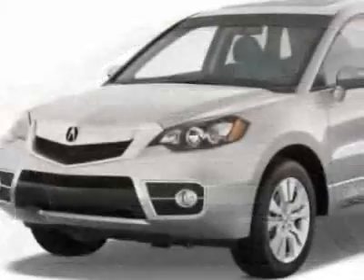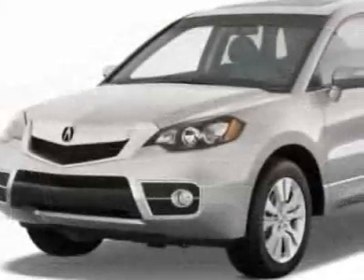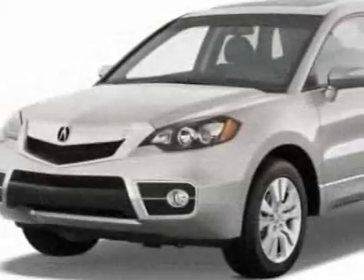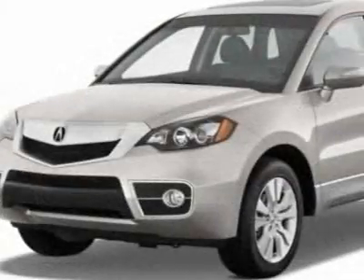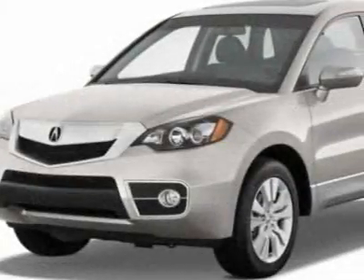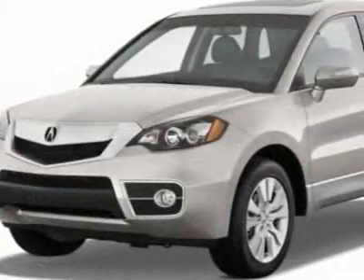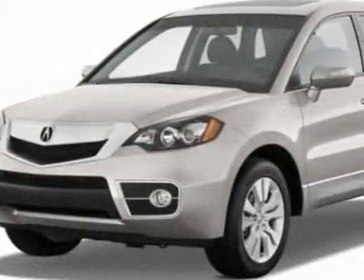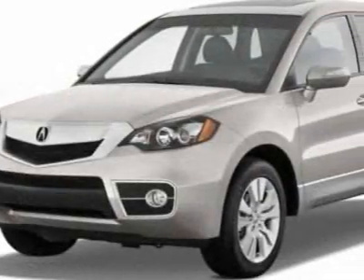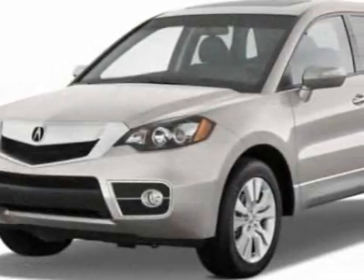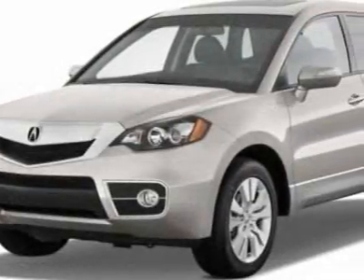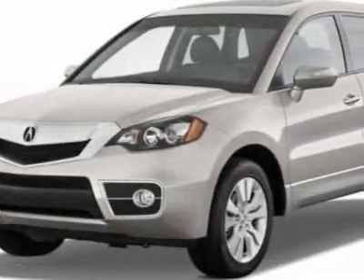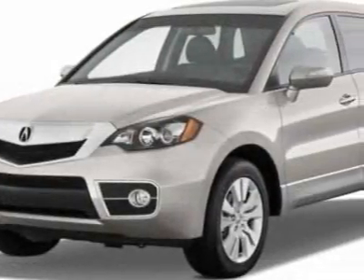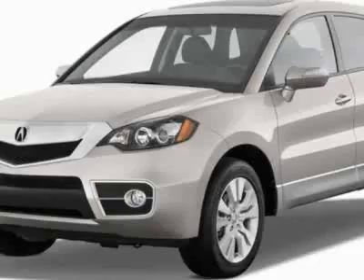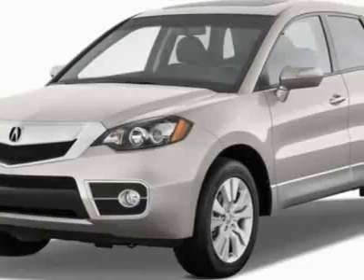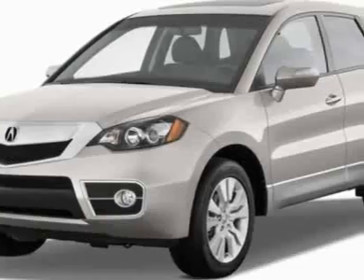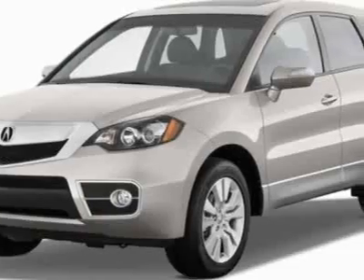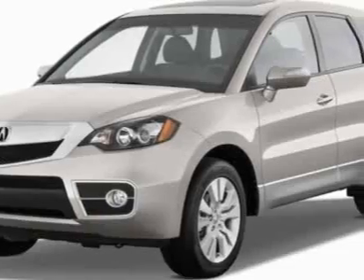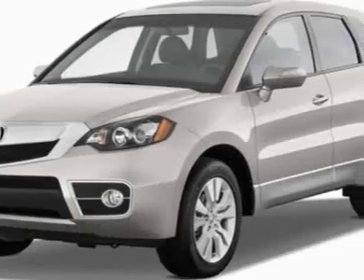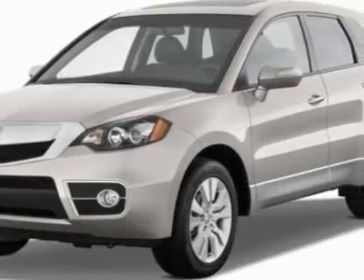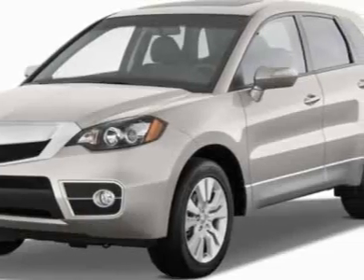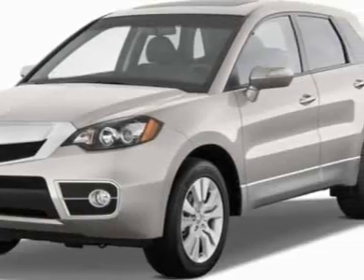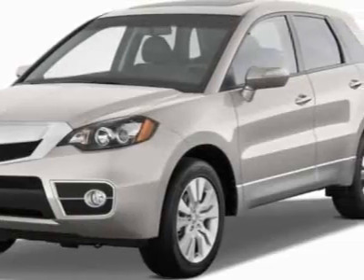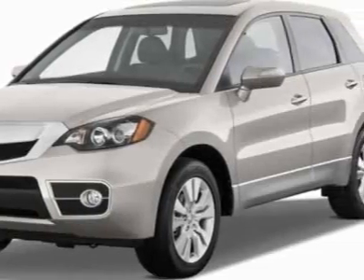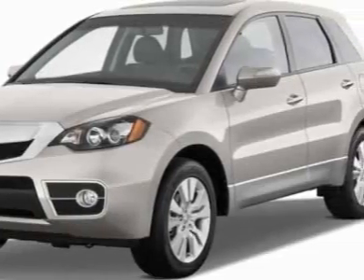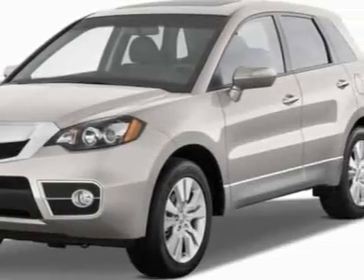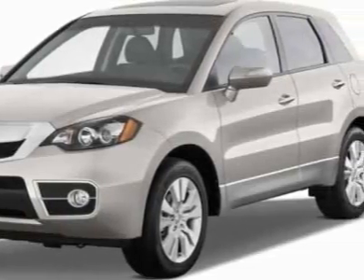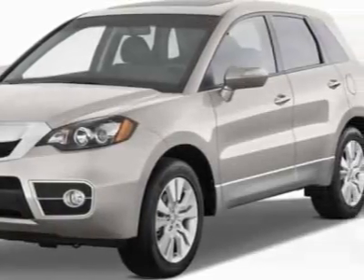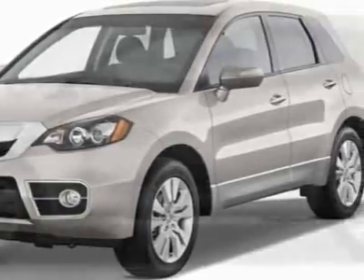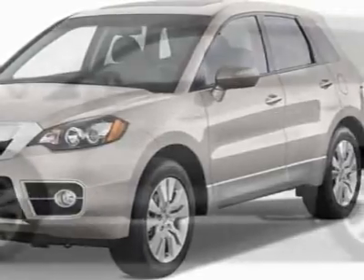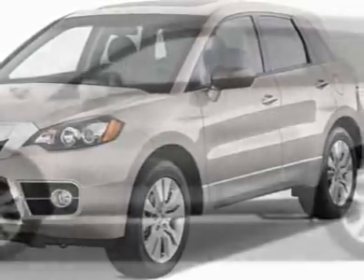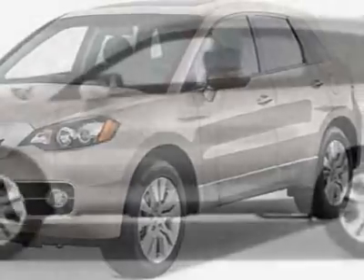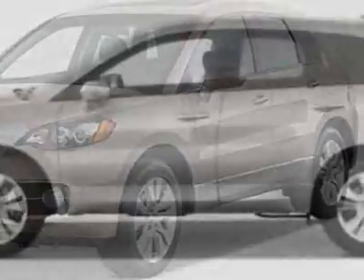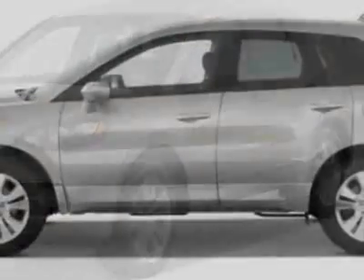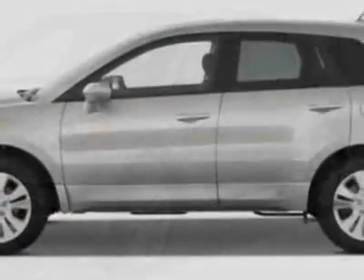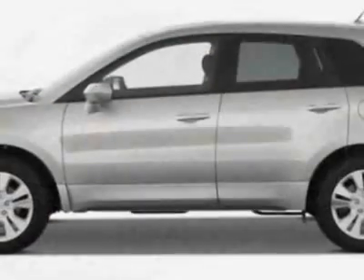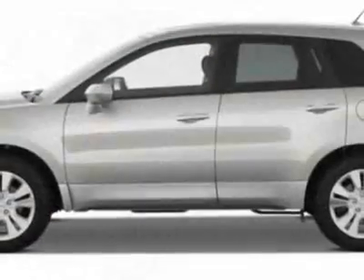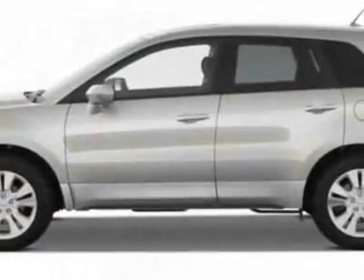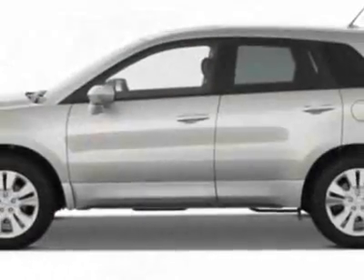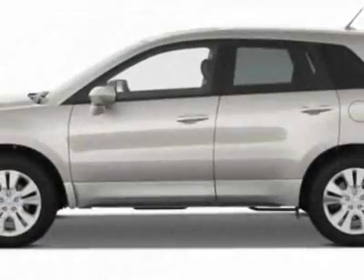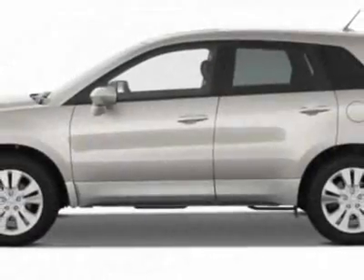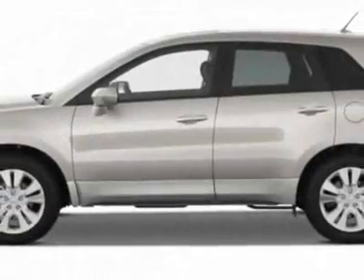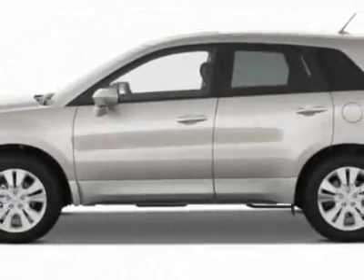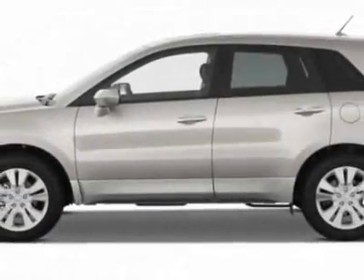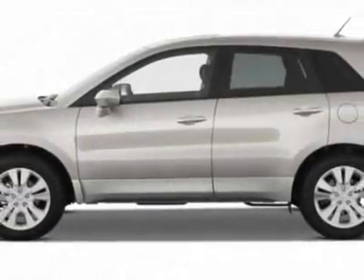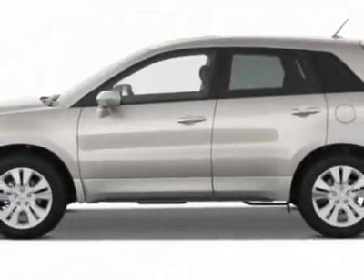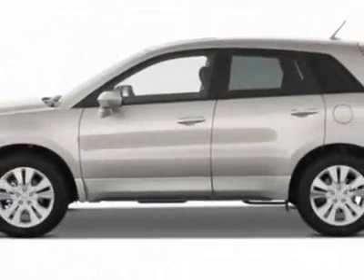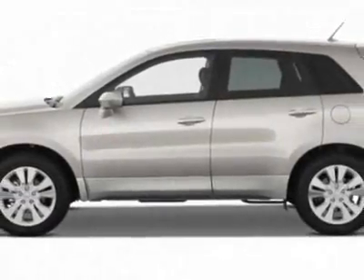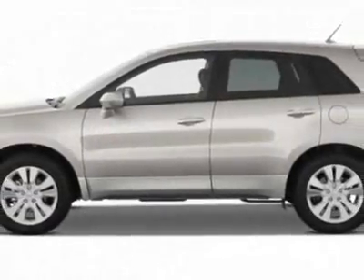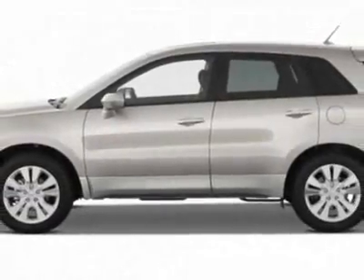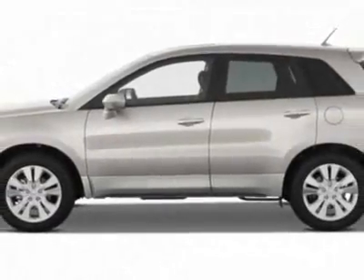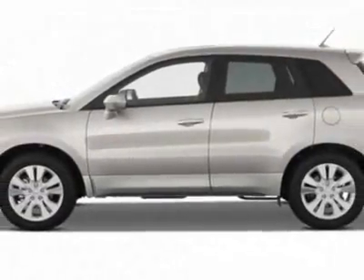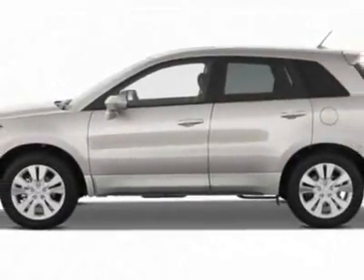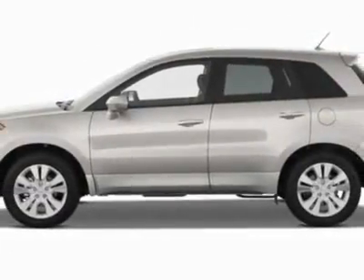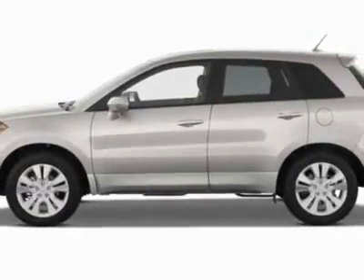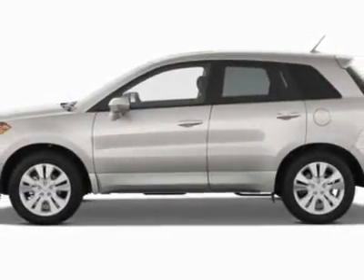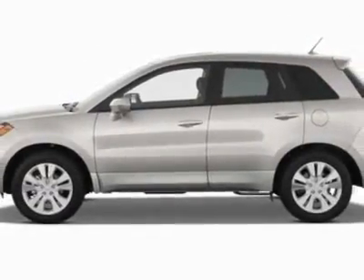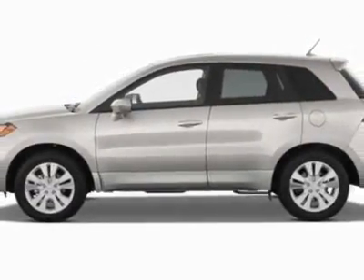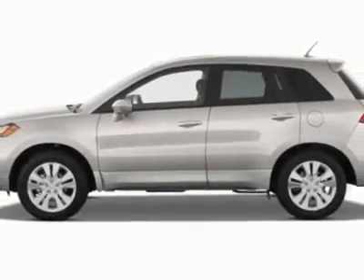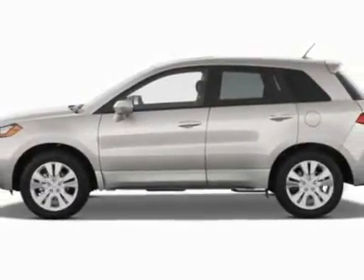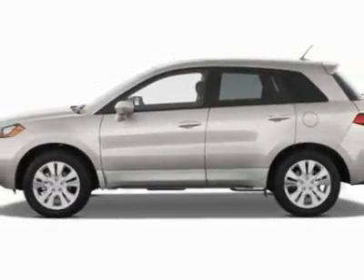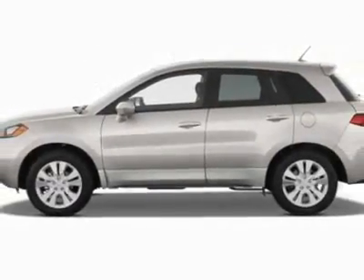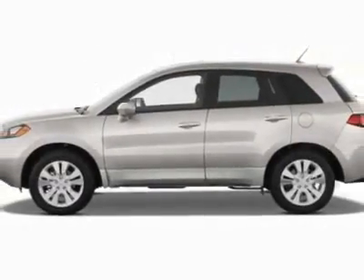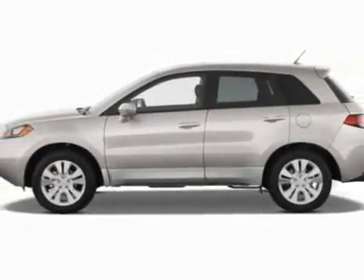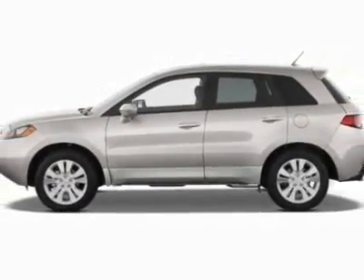Call 888-976-2746 or email our friendly sales staff today to schedule a test drive.